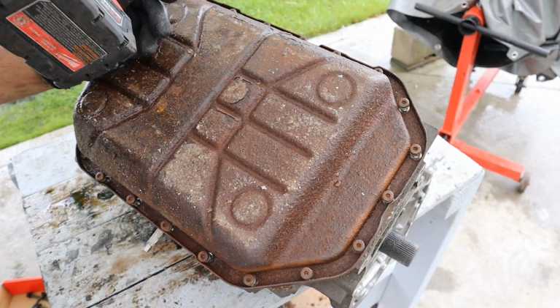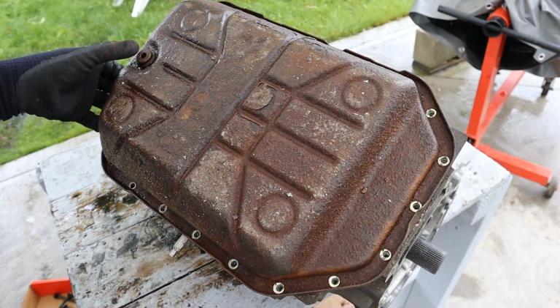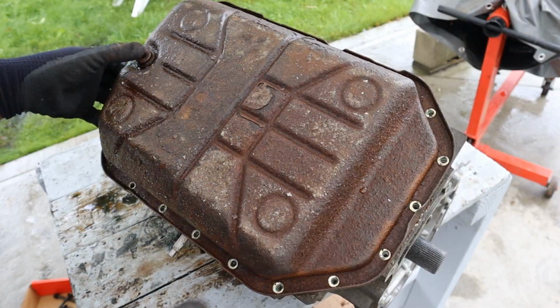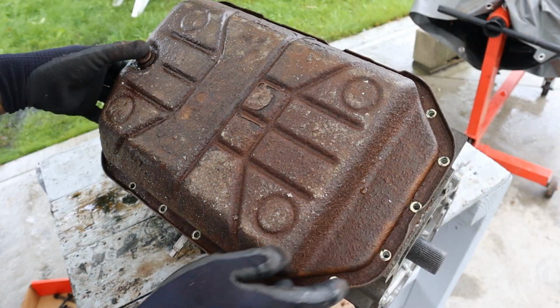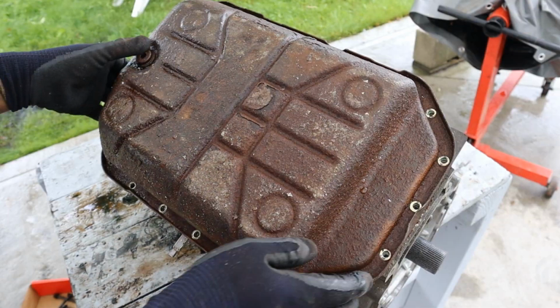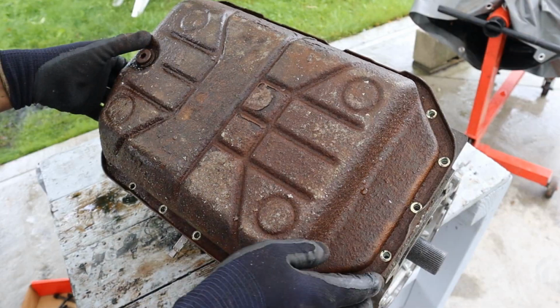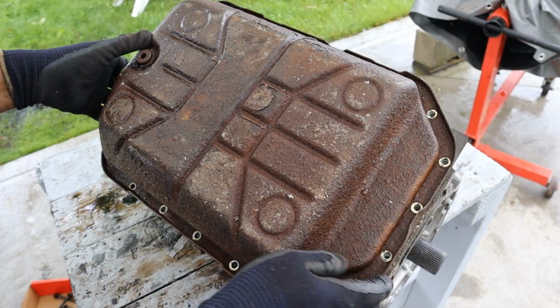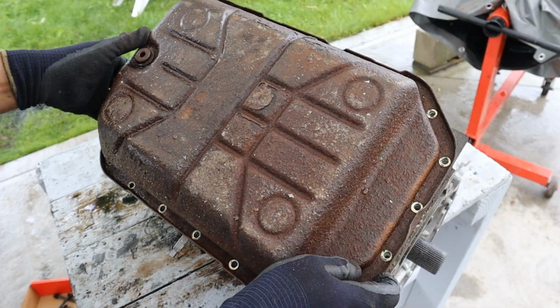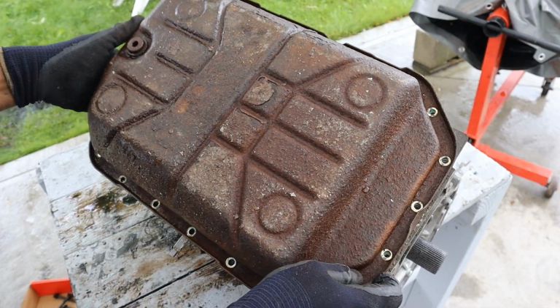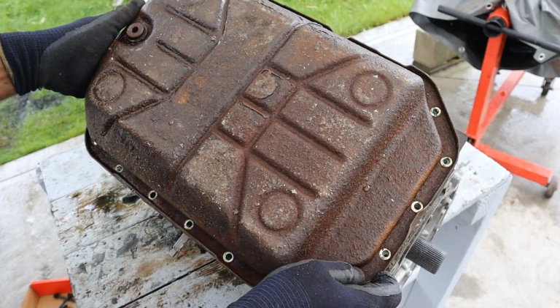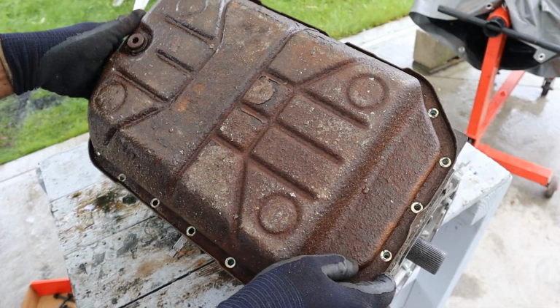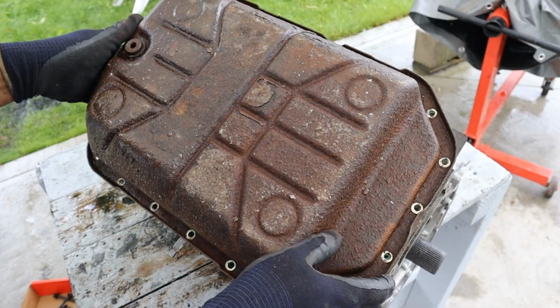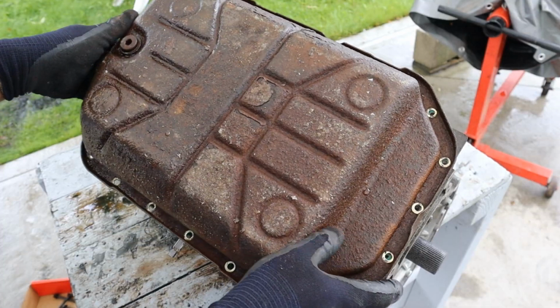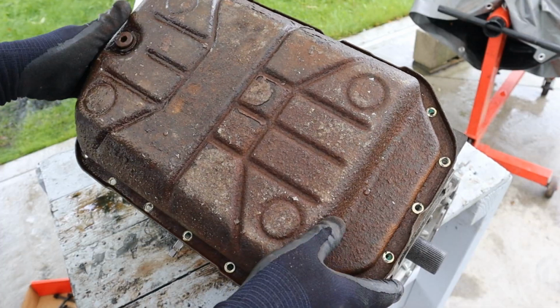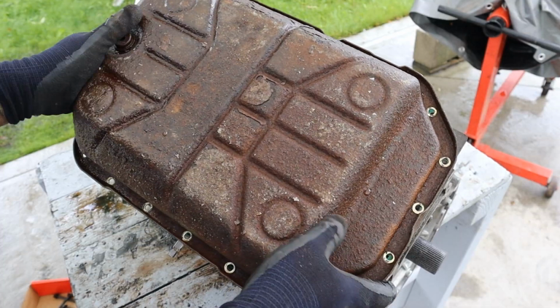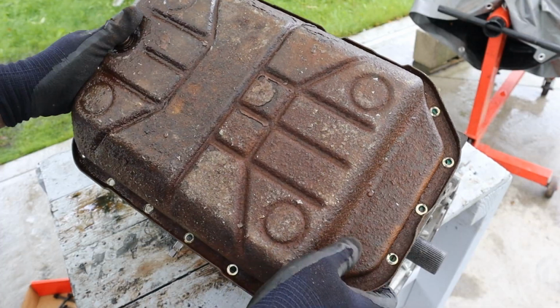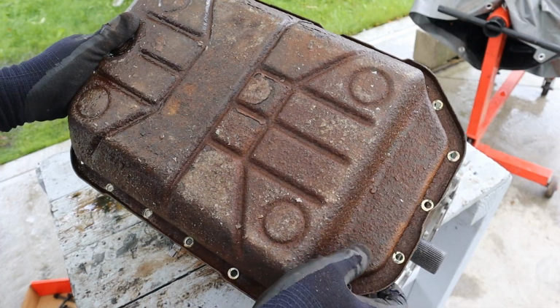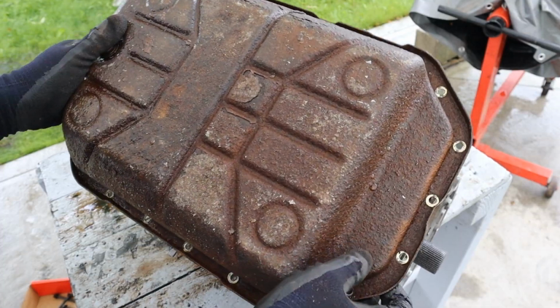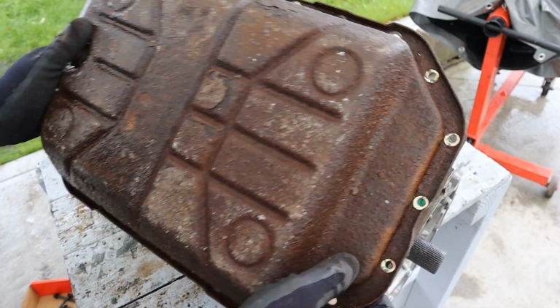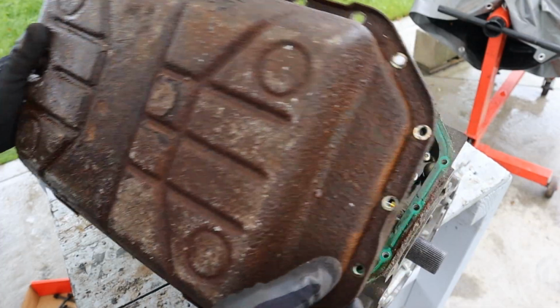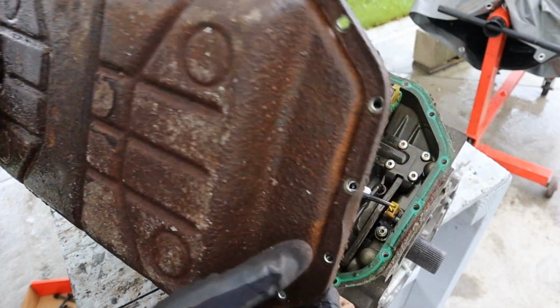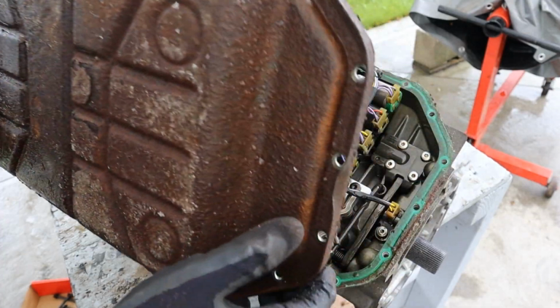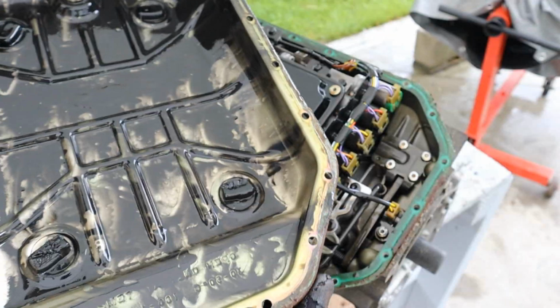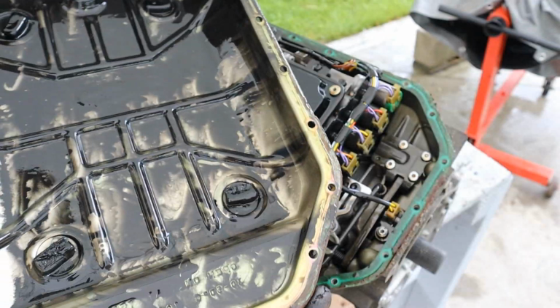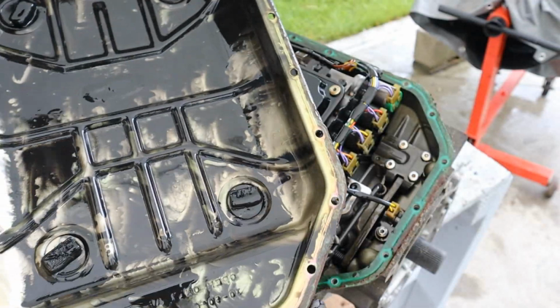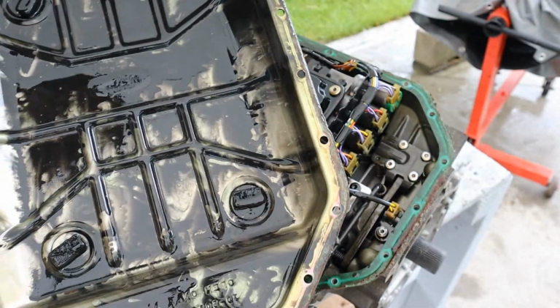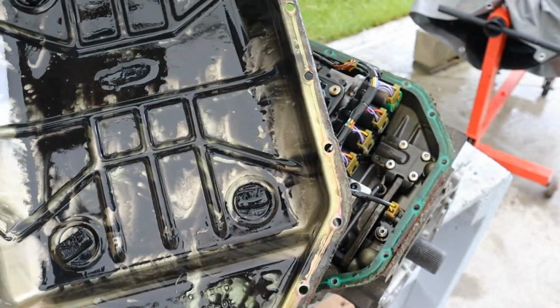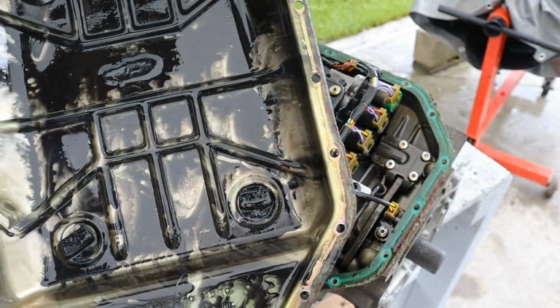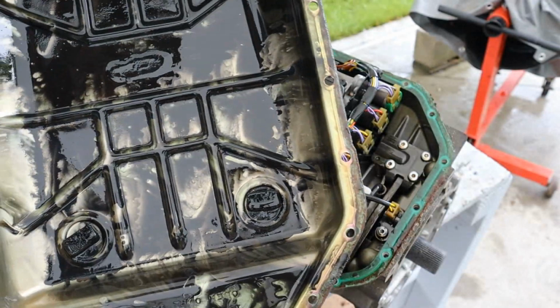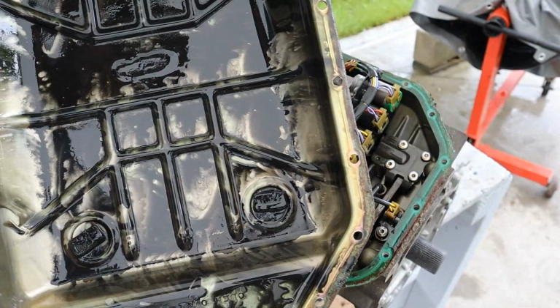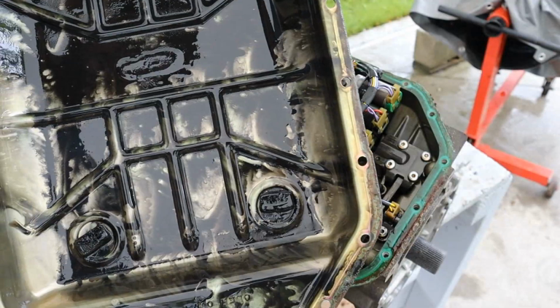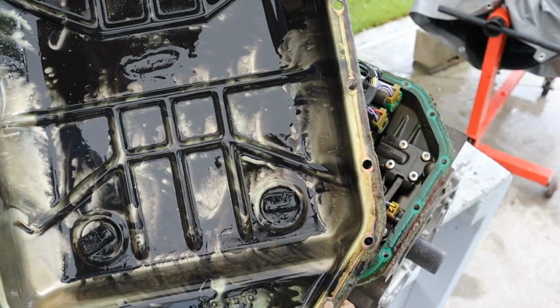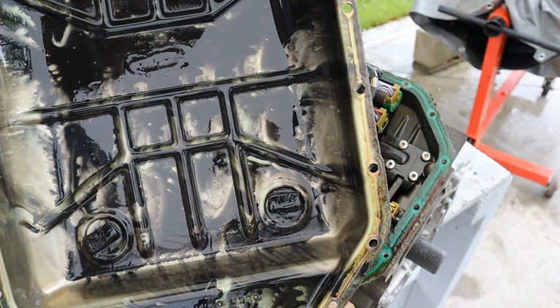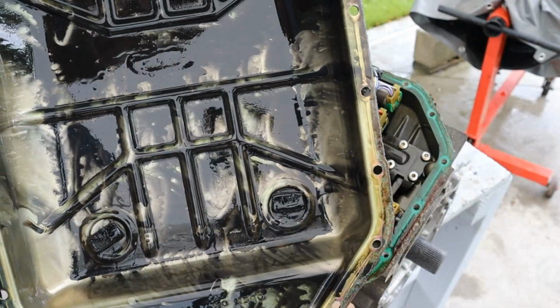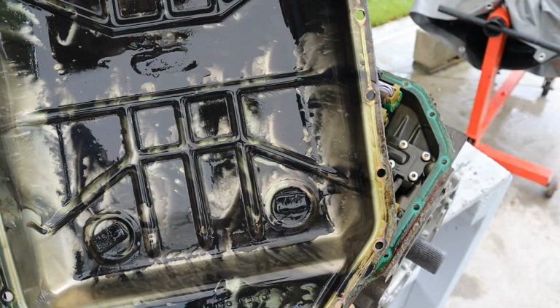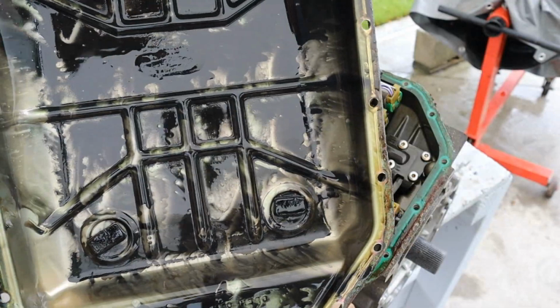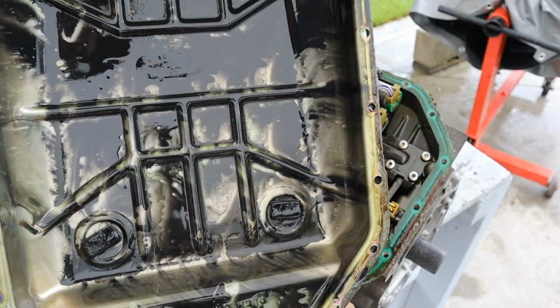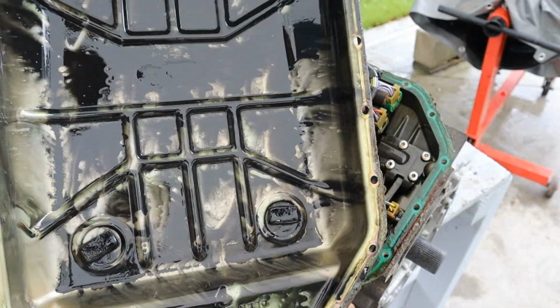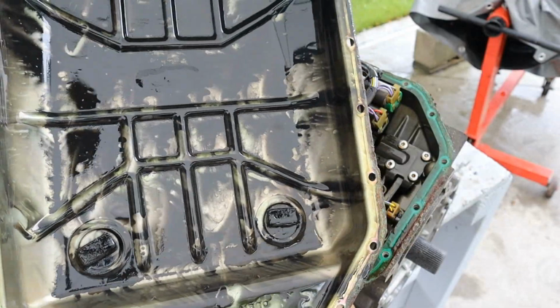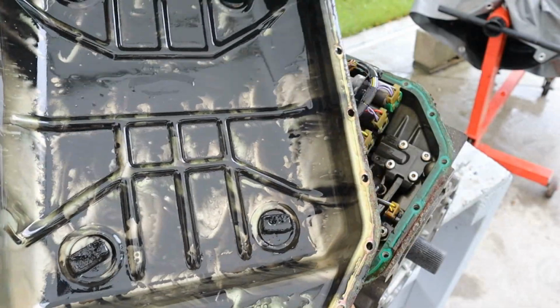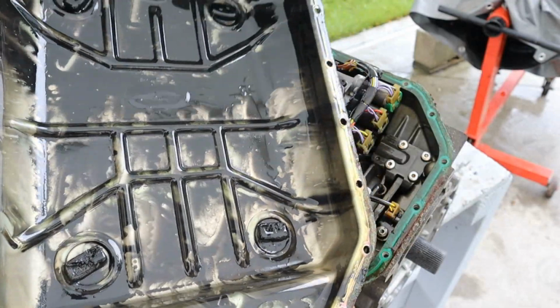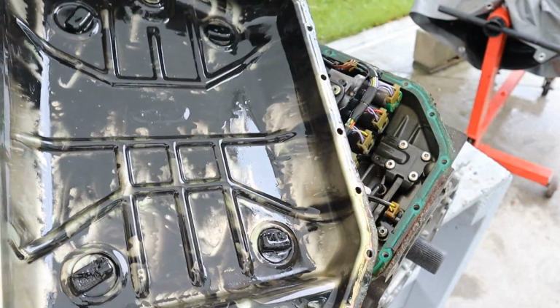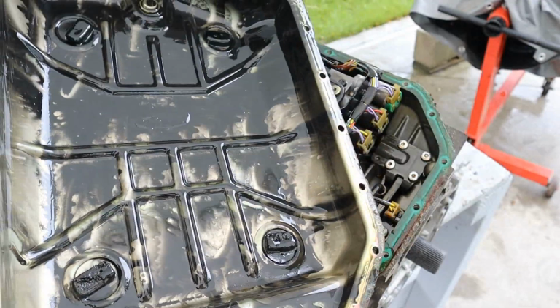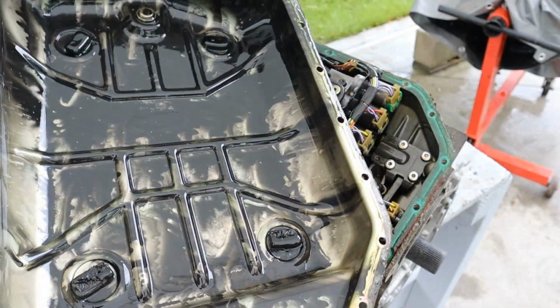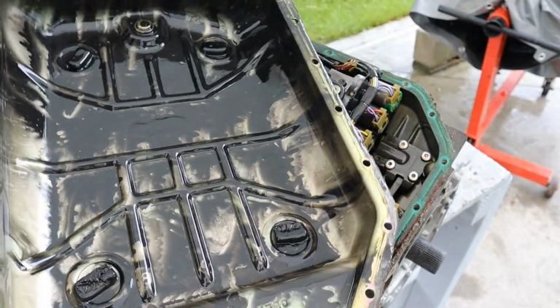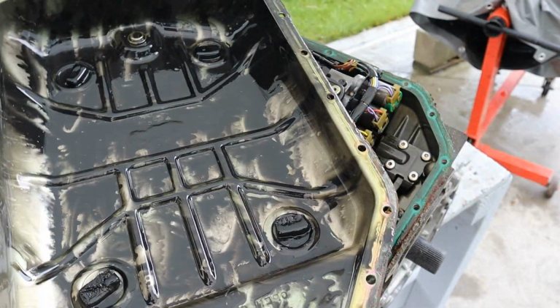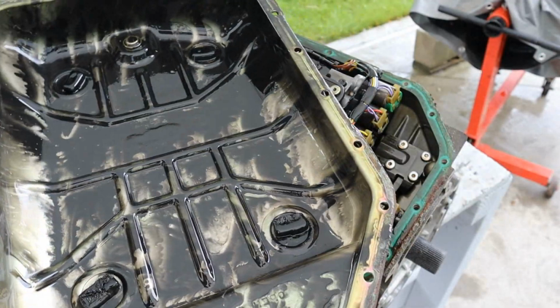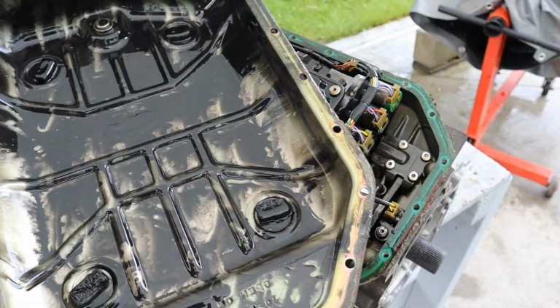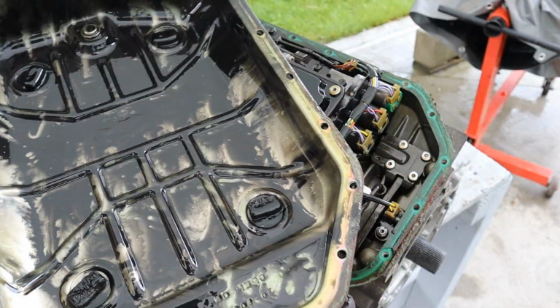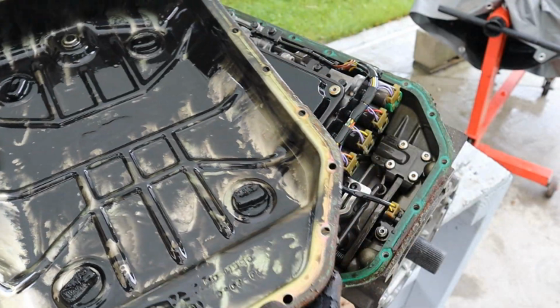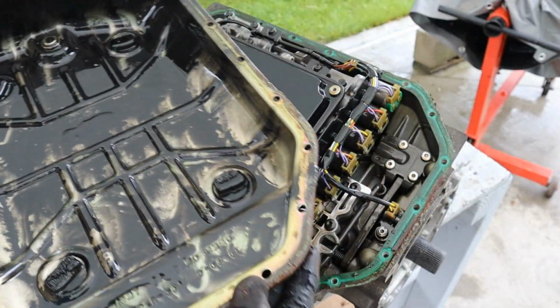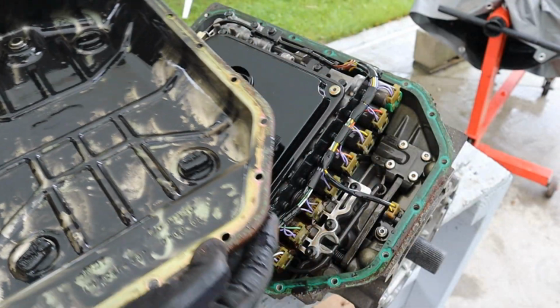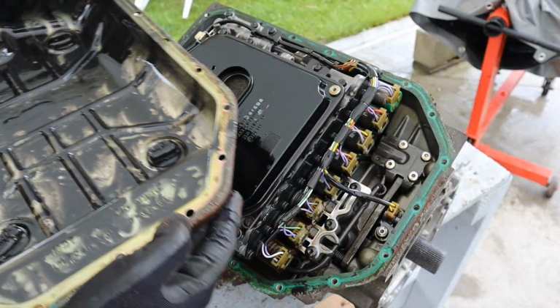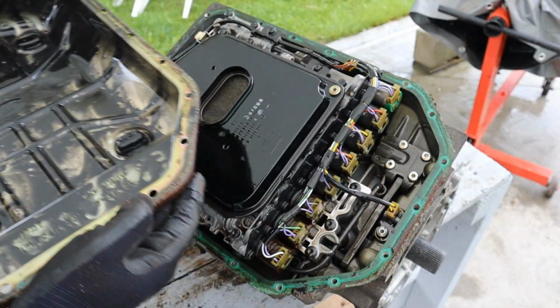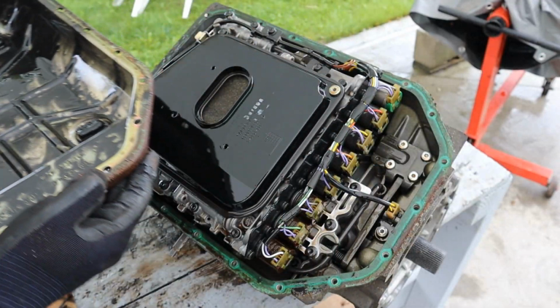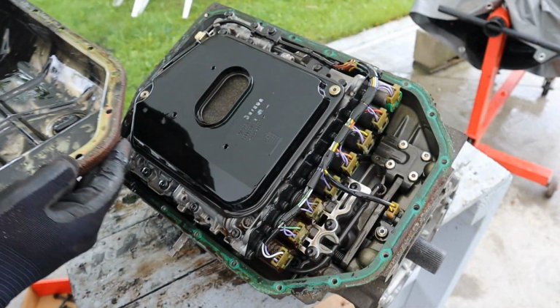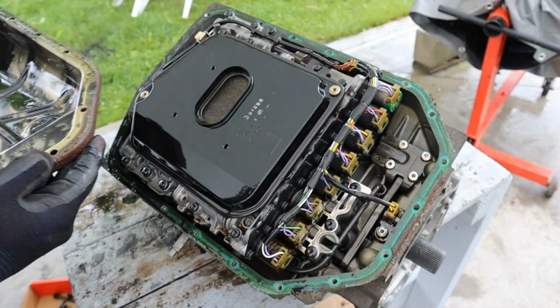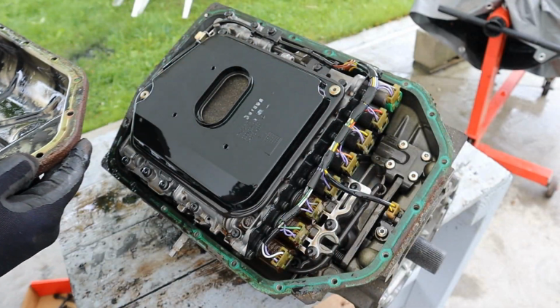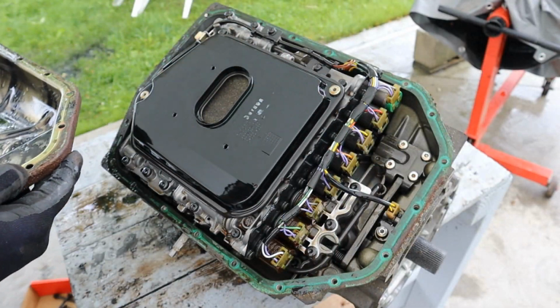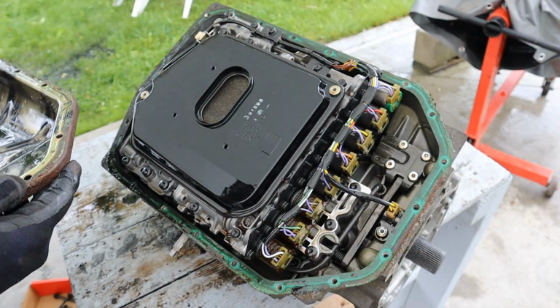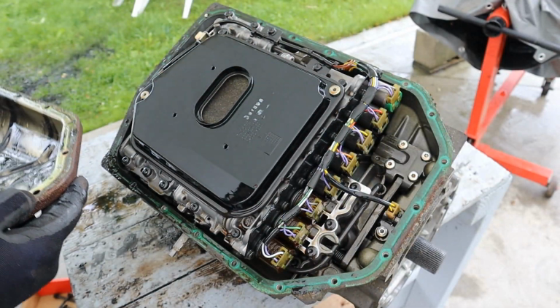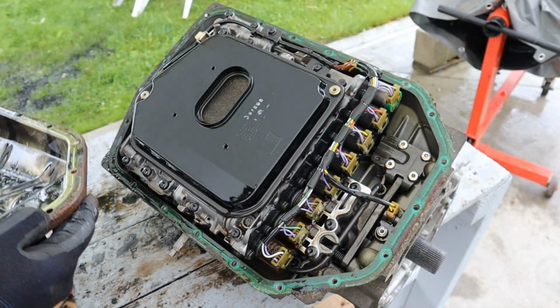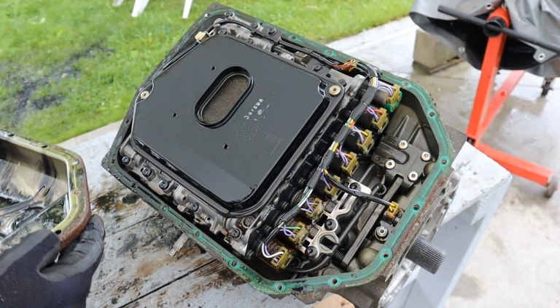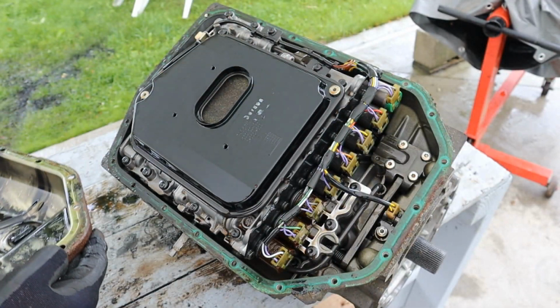The pan just pops right off. Look at all that metal inside of there — and I can smell it. It smells burnt.